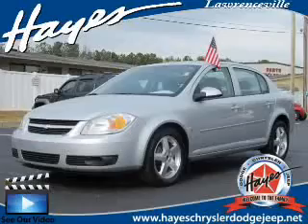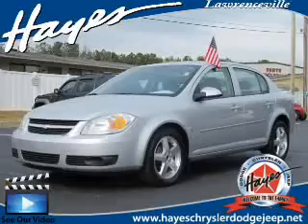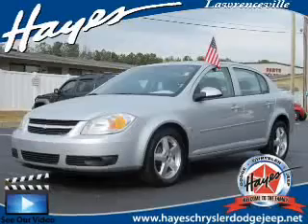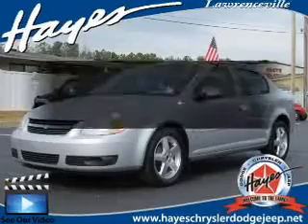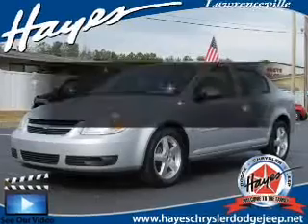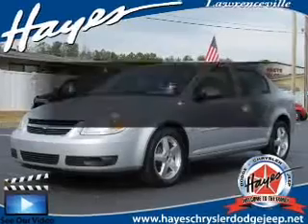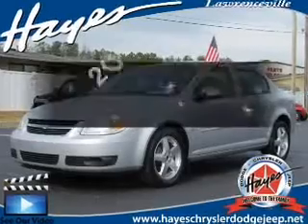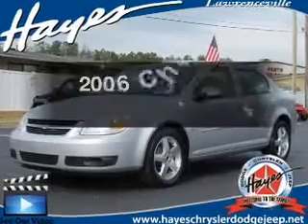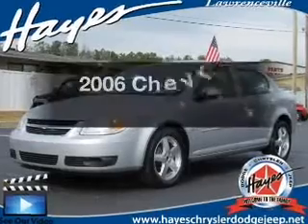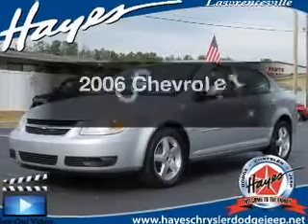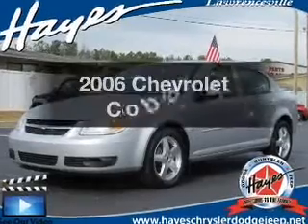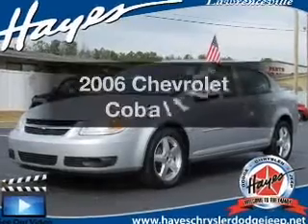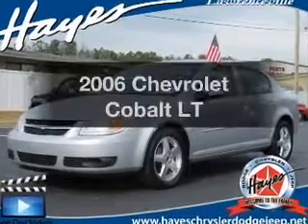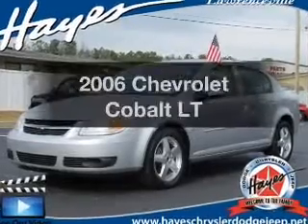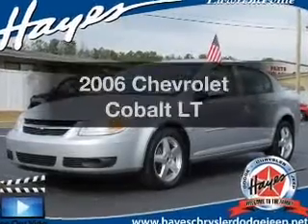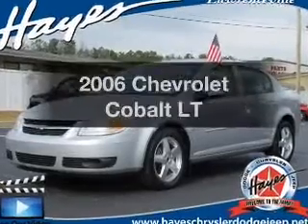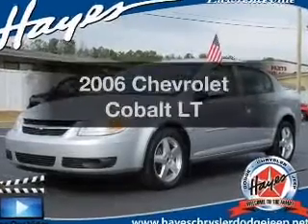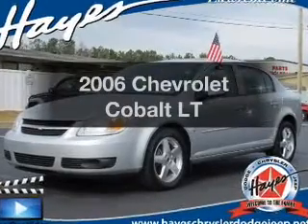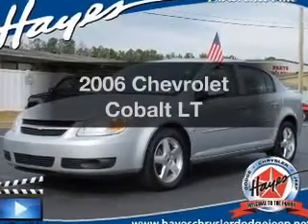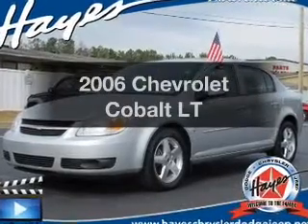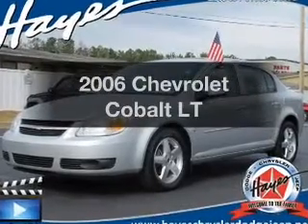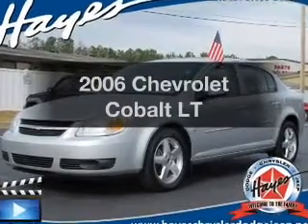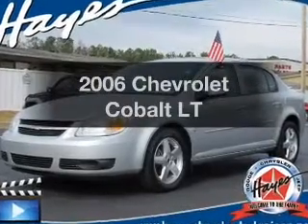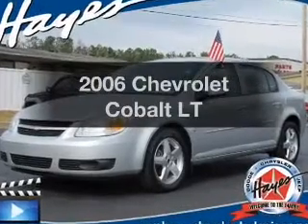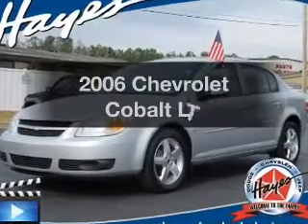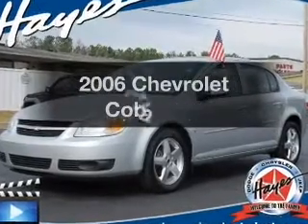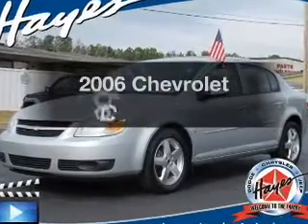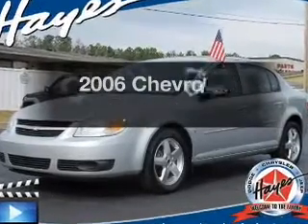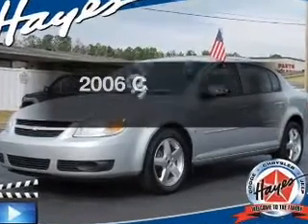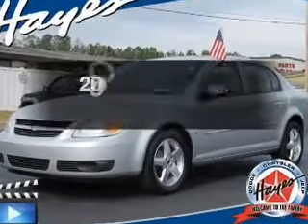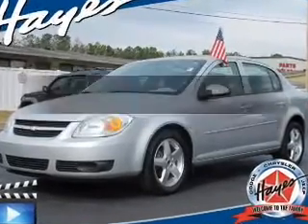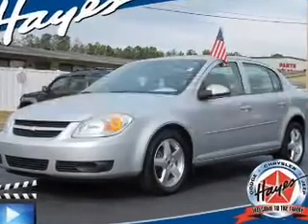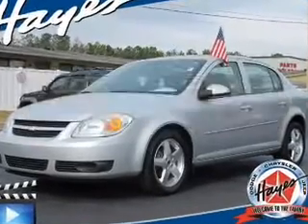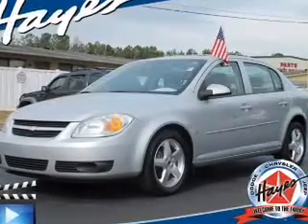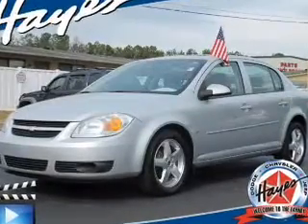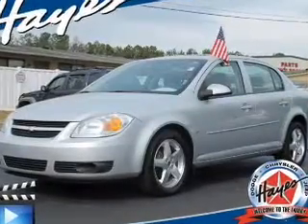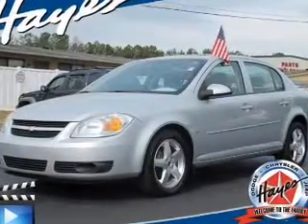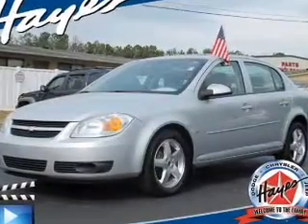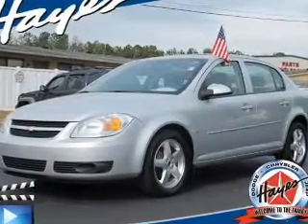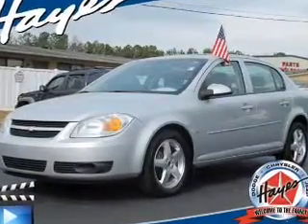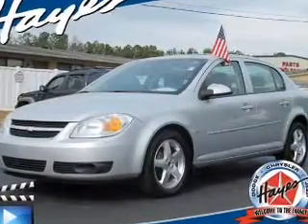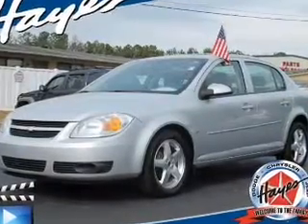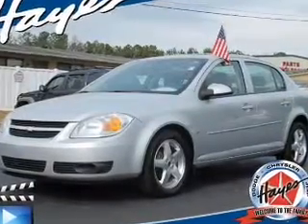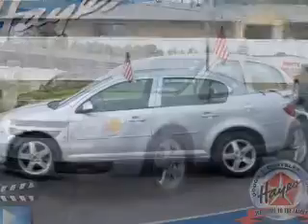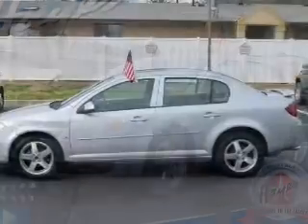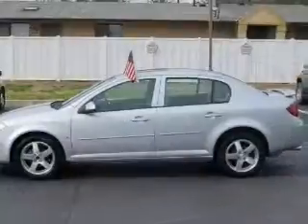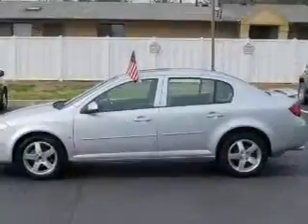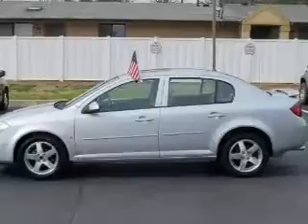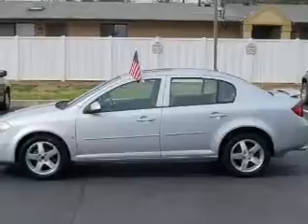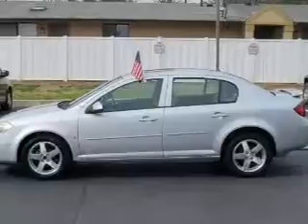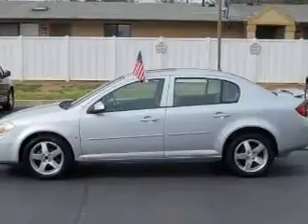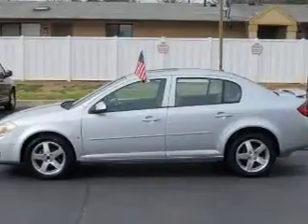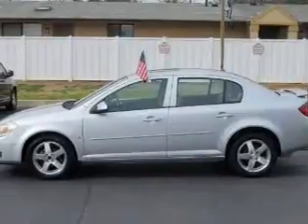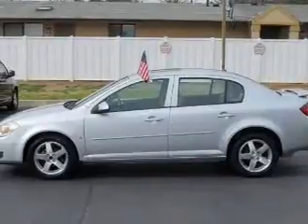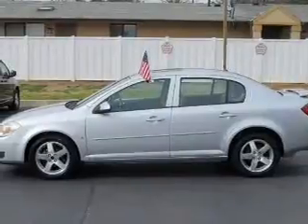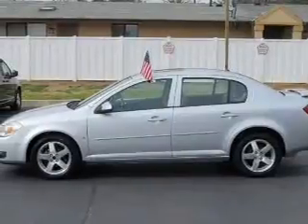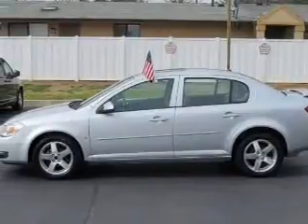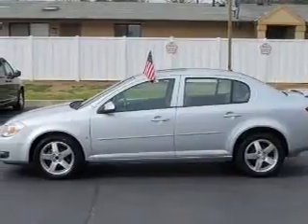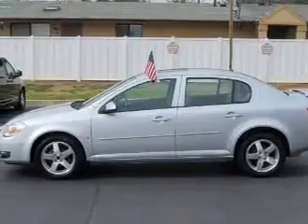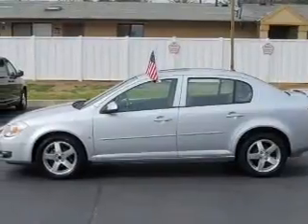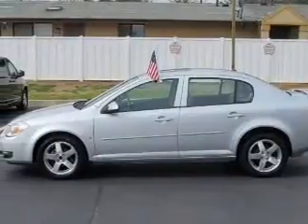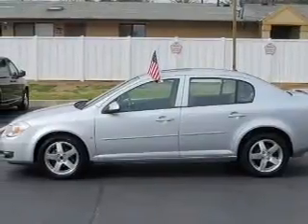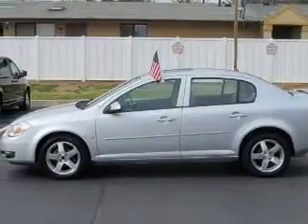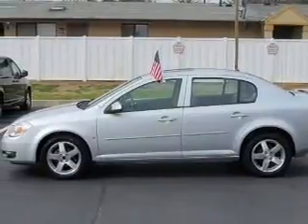Check out this 2006 Chevrolet Cobalt. Travel the roads in style and comfort in this great vehicle.